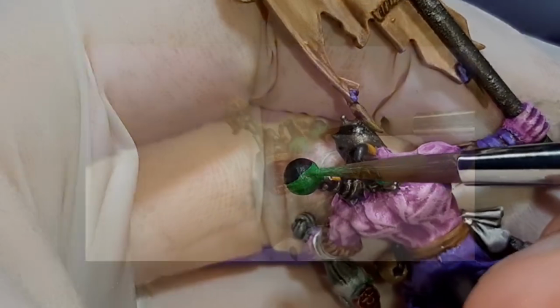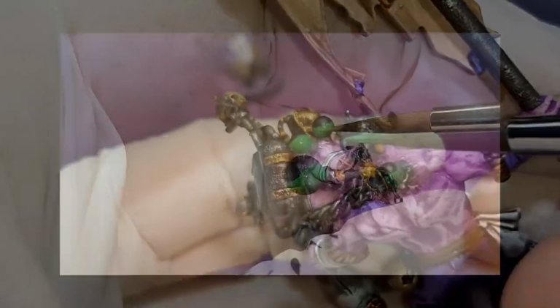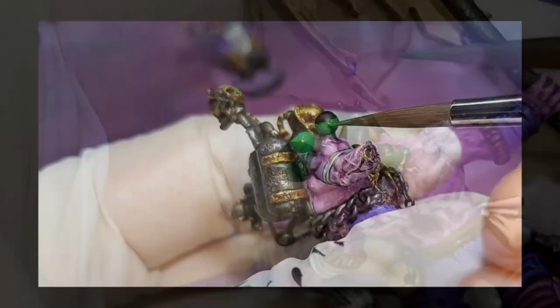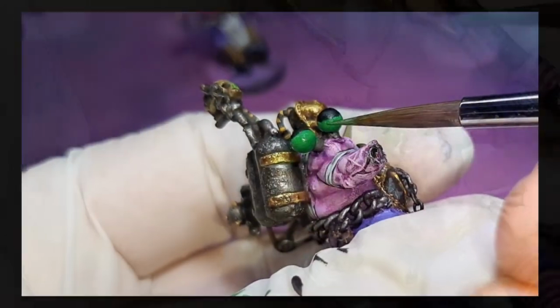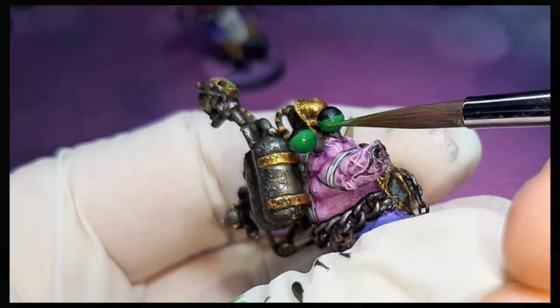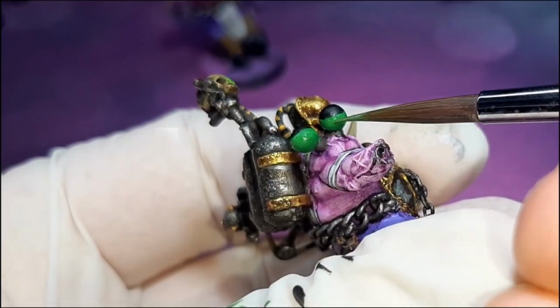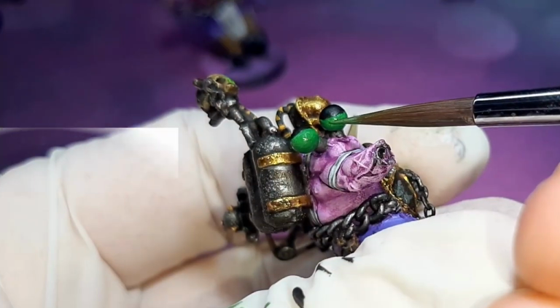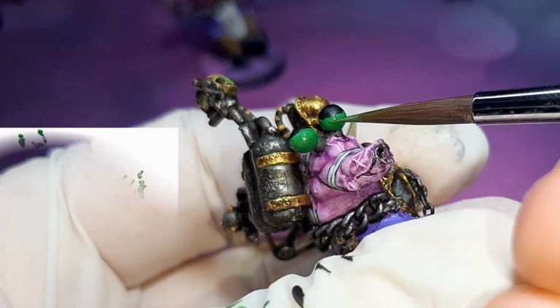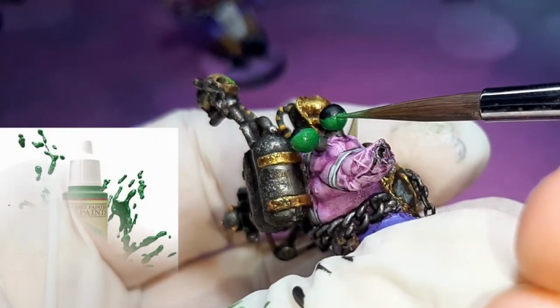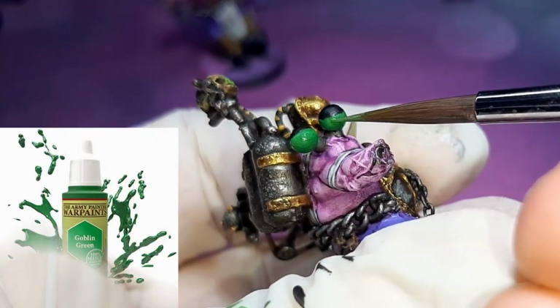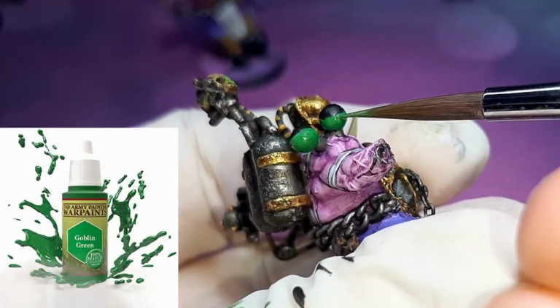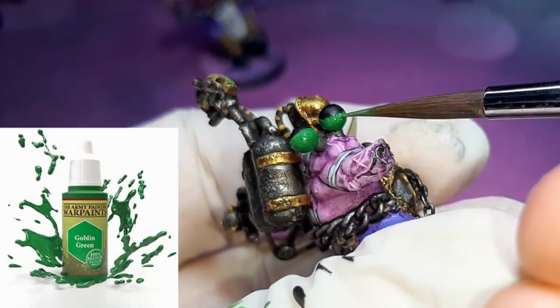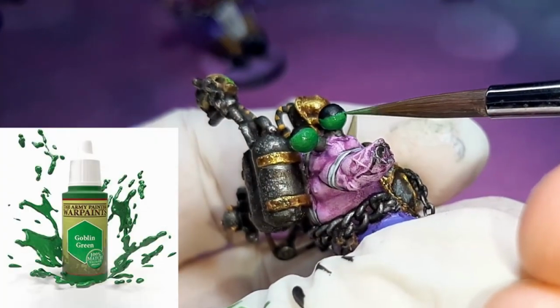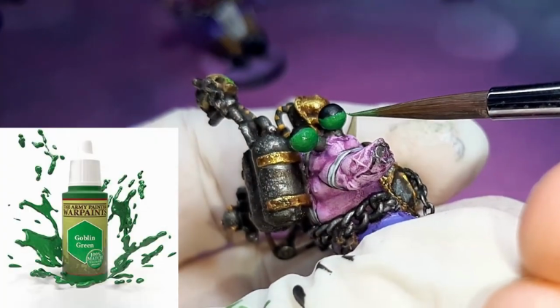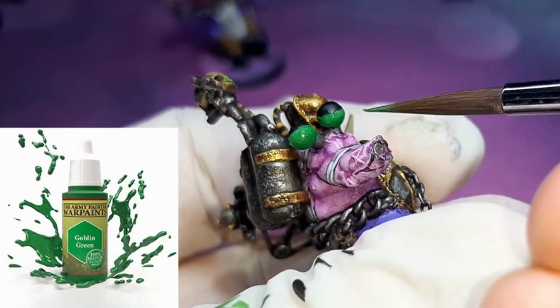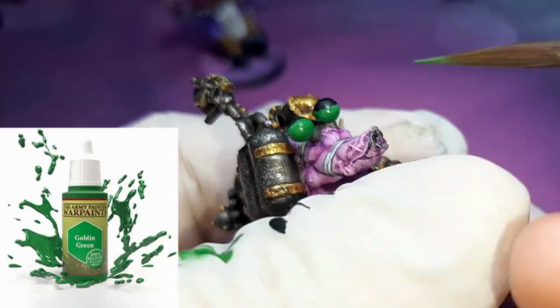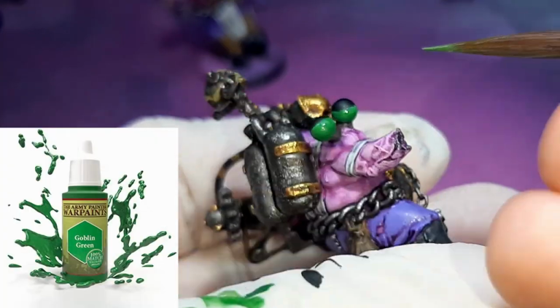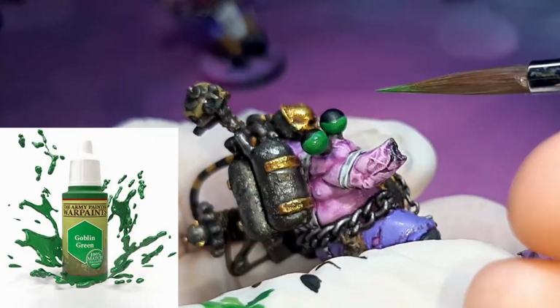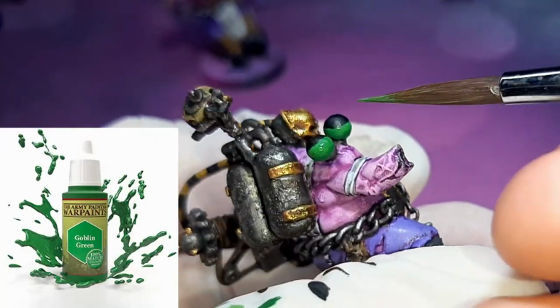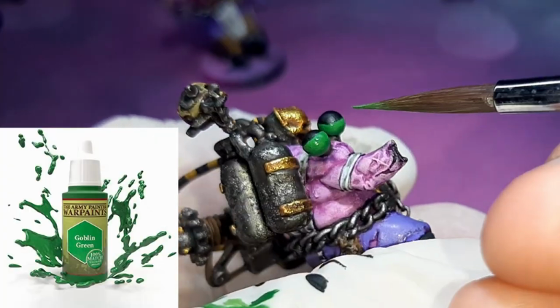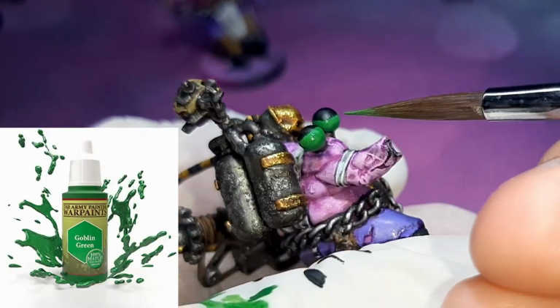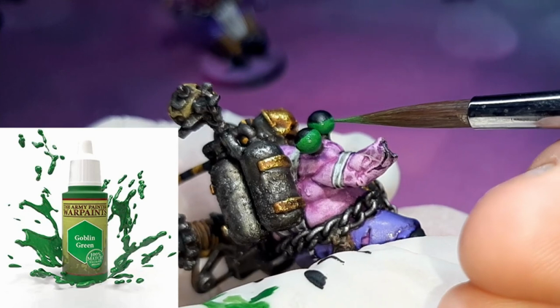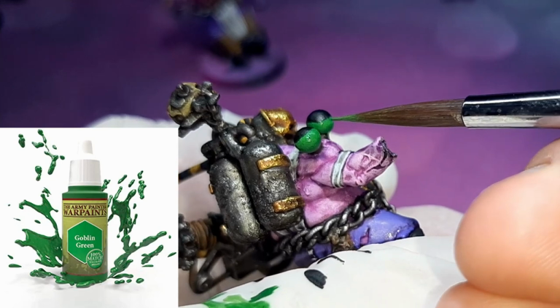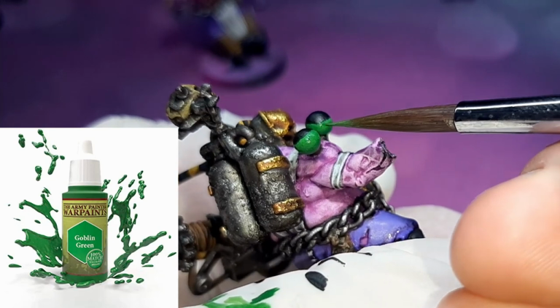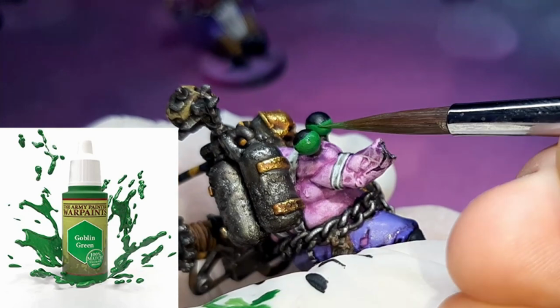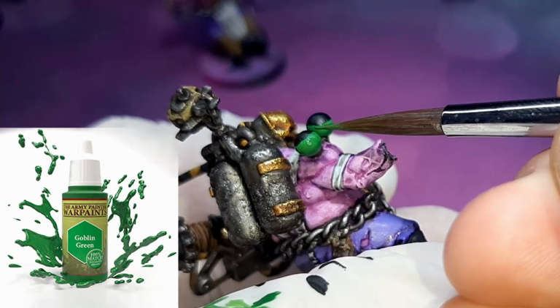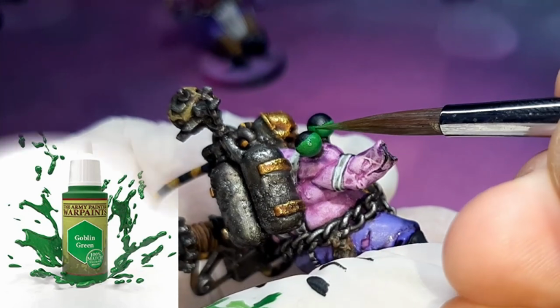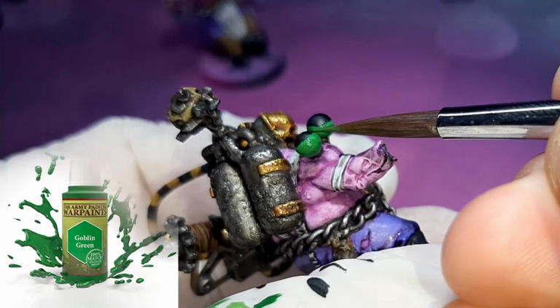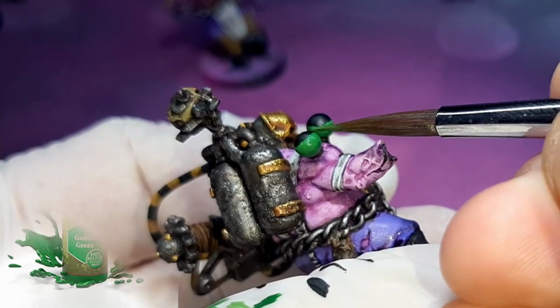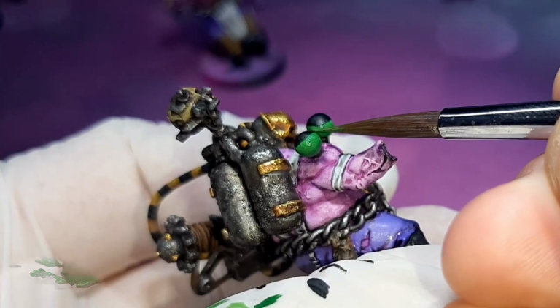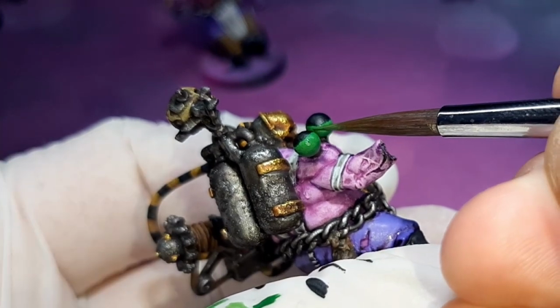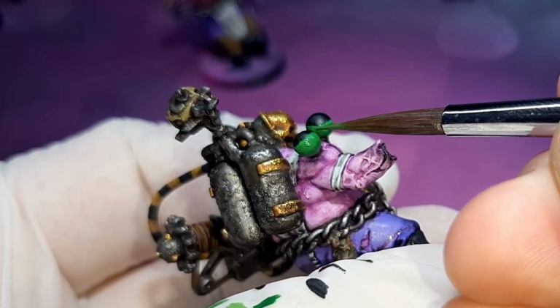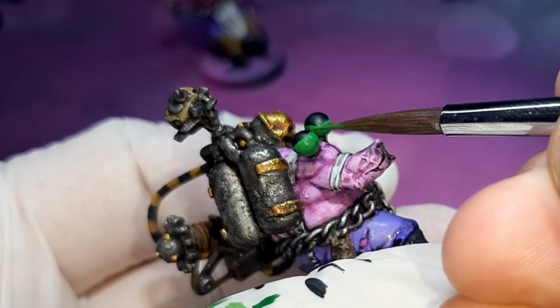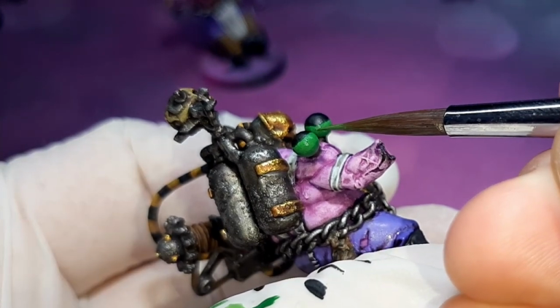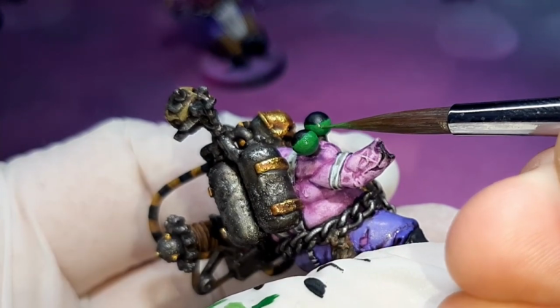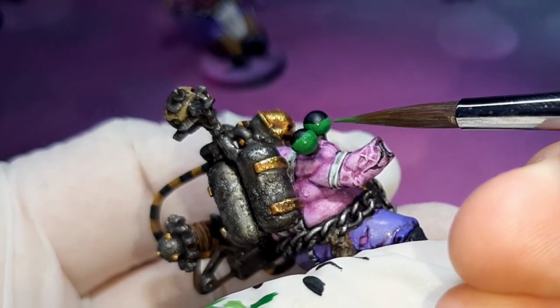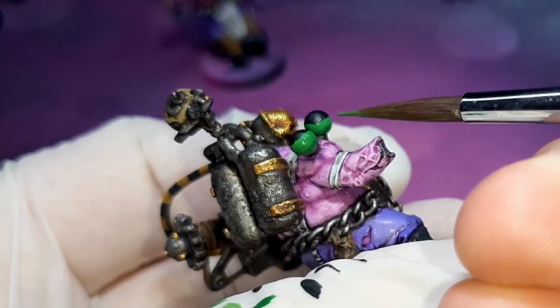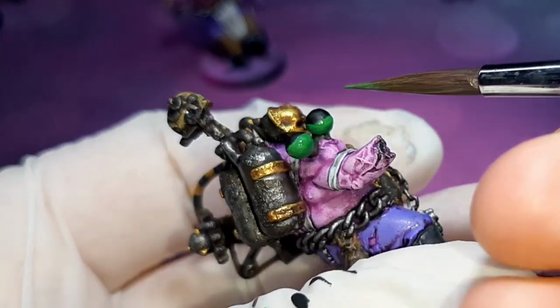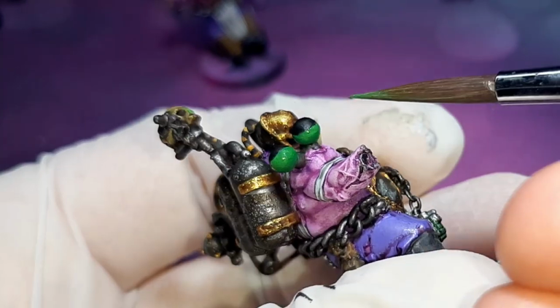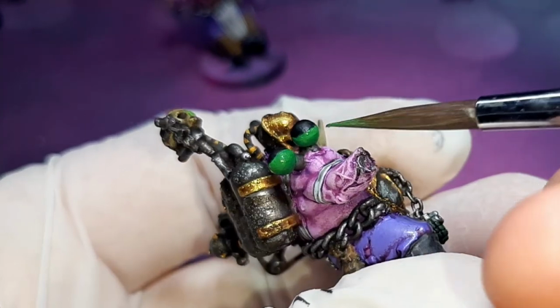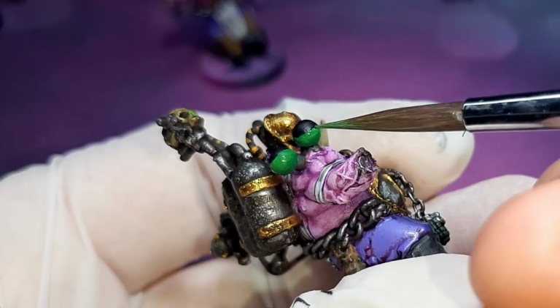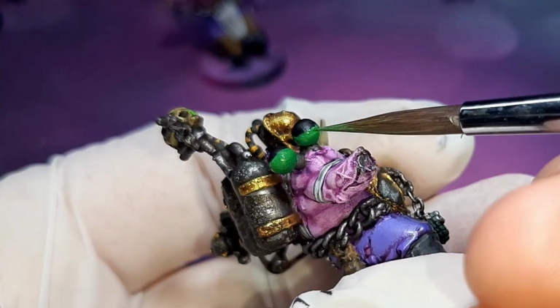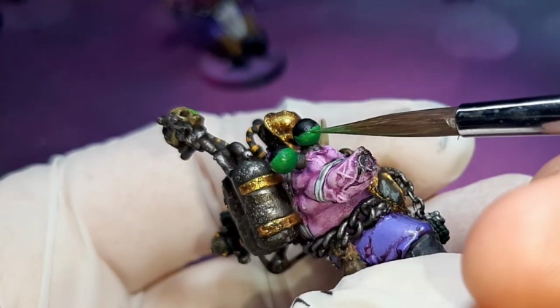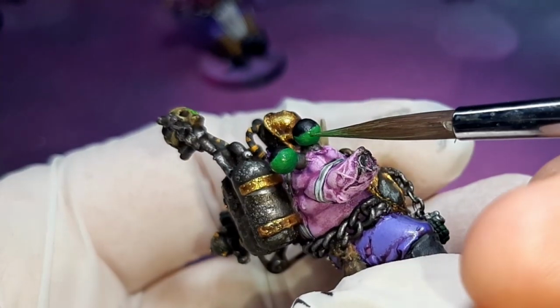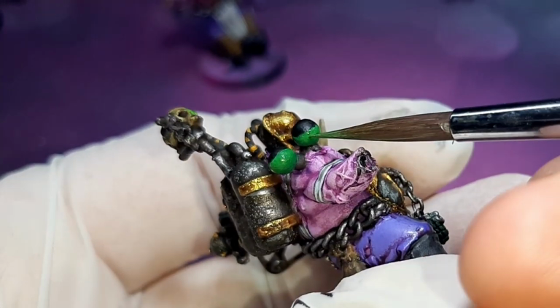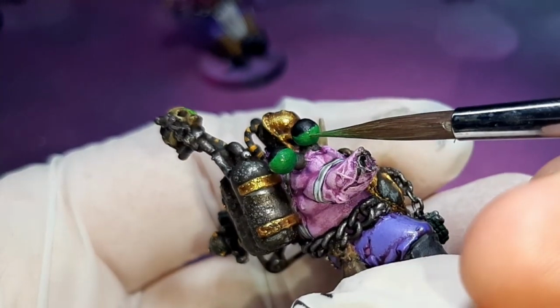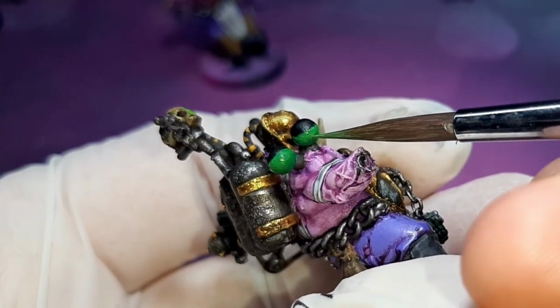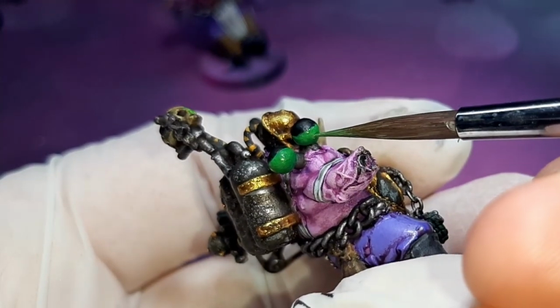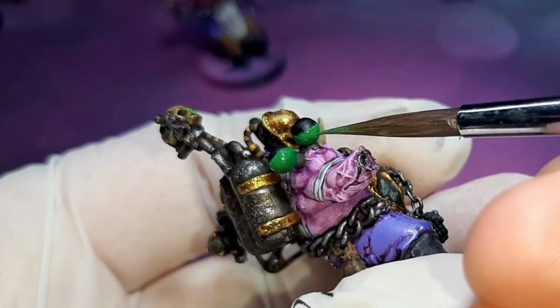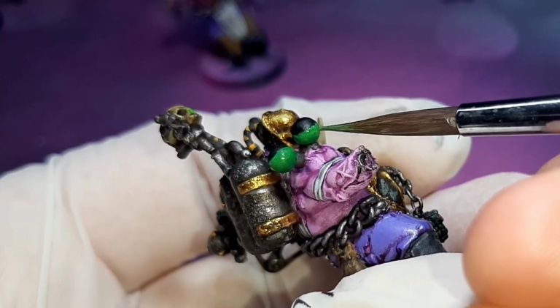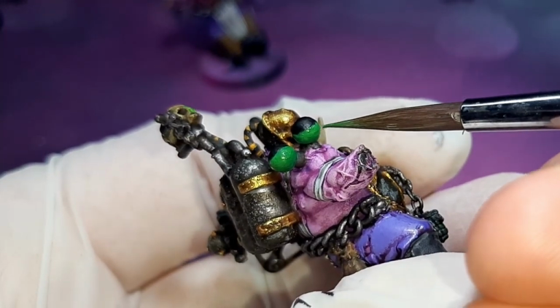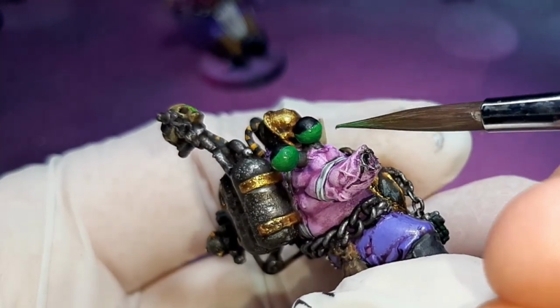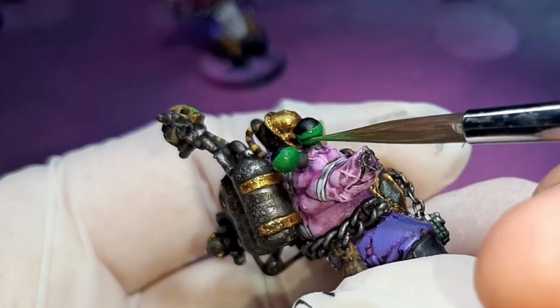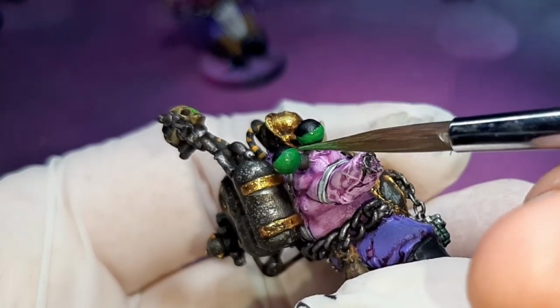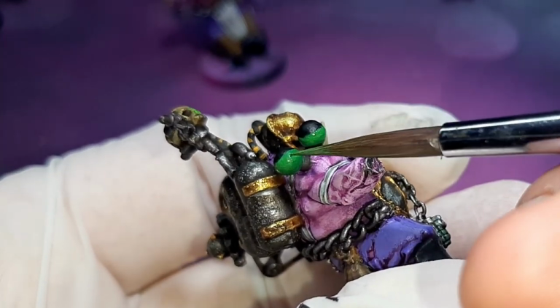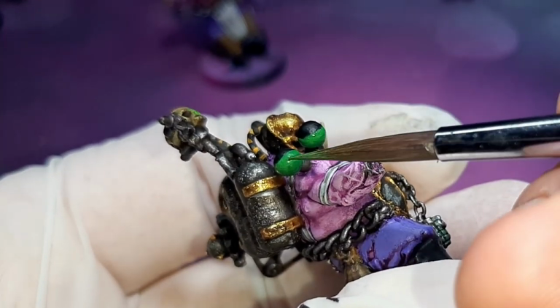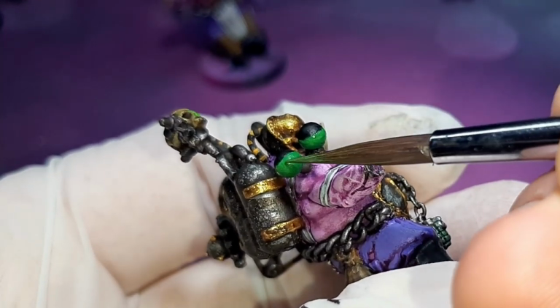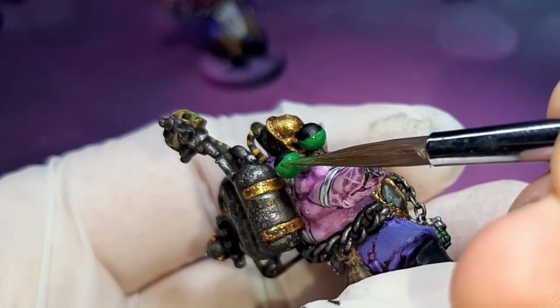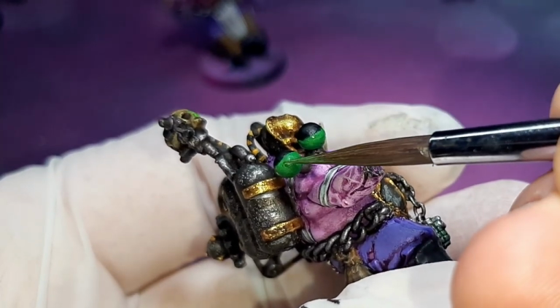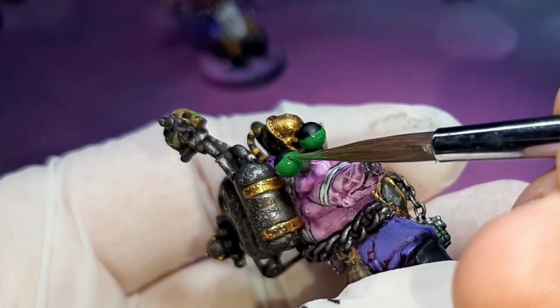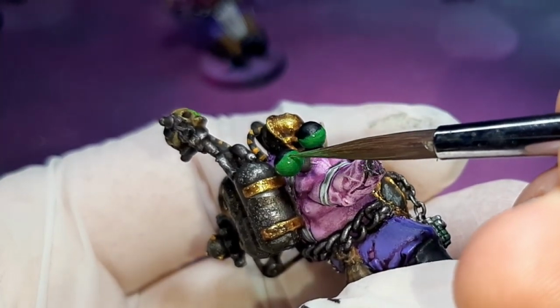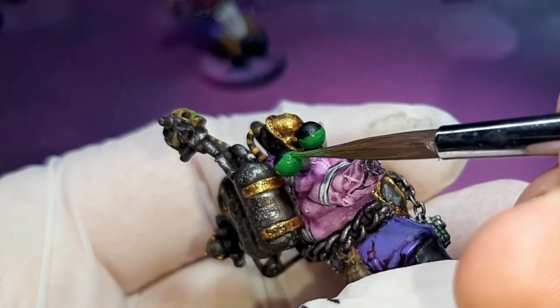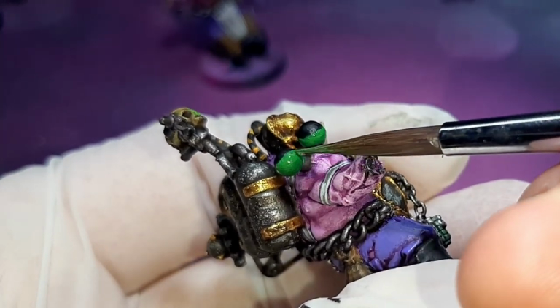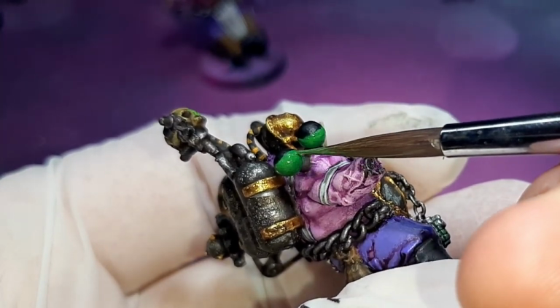This next step is straight Goblin Green, and again just a little bit of water in the paint. Once again, just painting from top to bottom, leaving some of the previous steps showing.